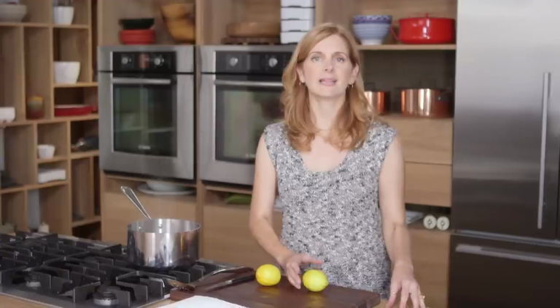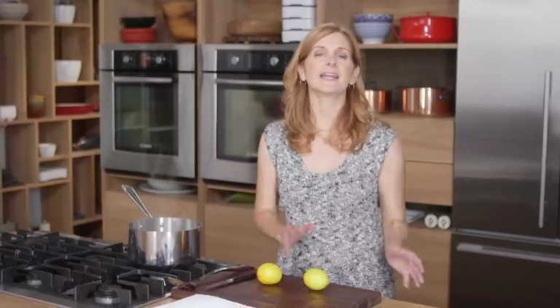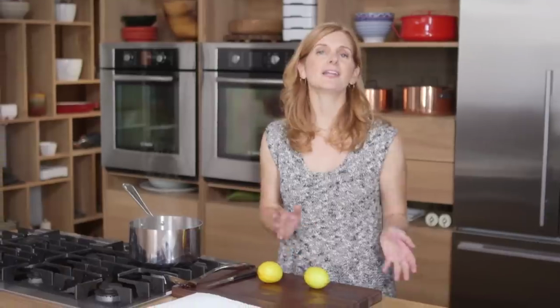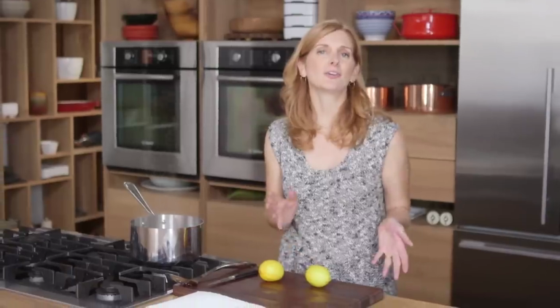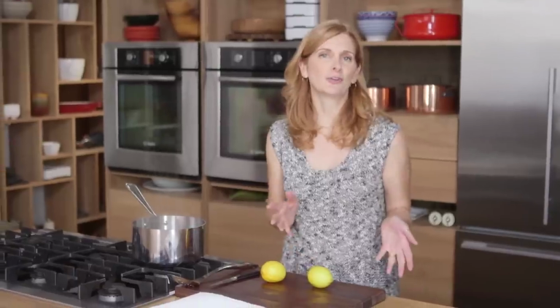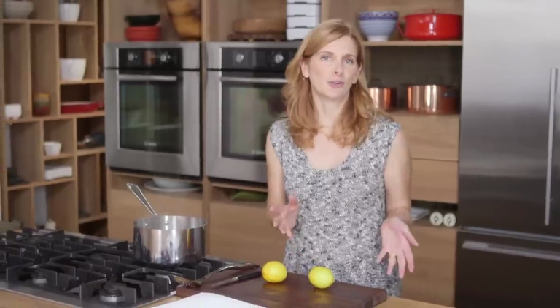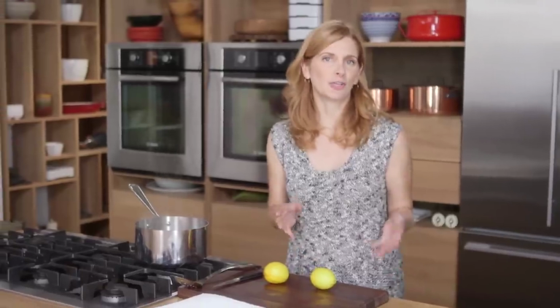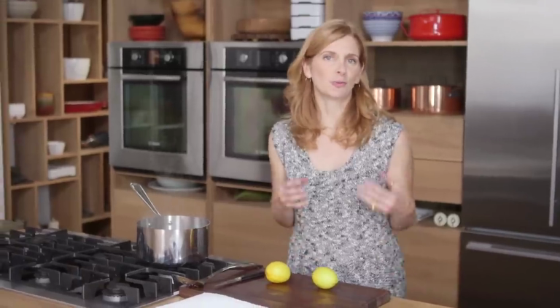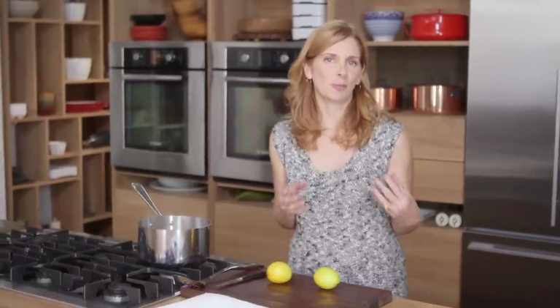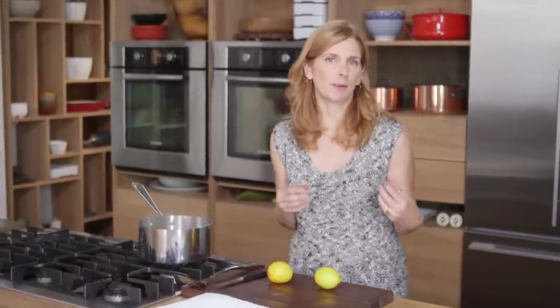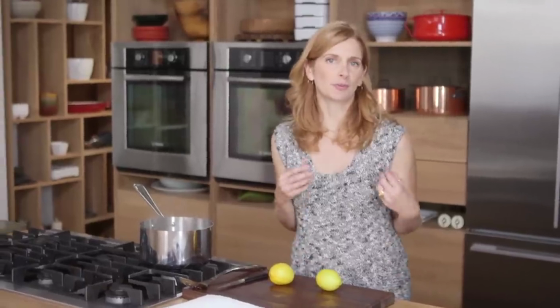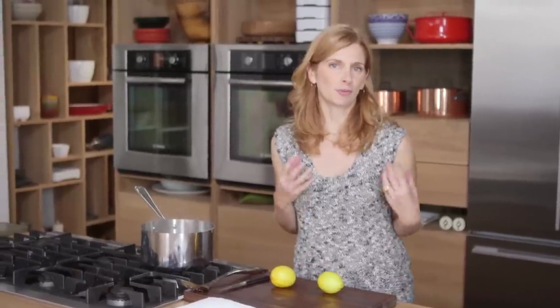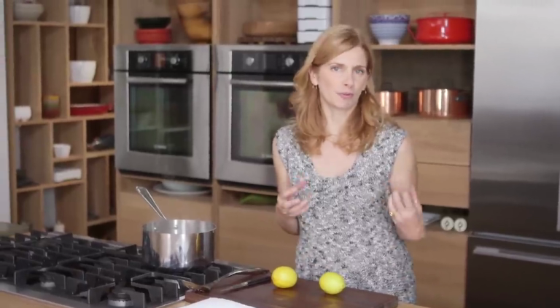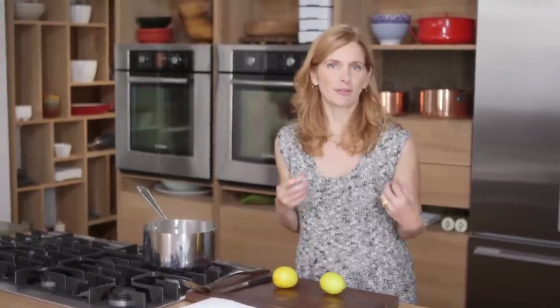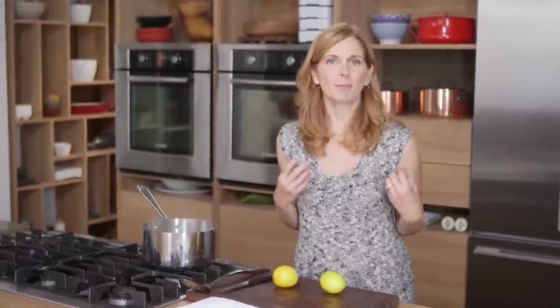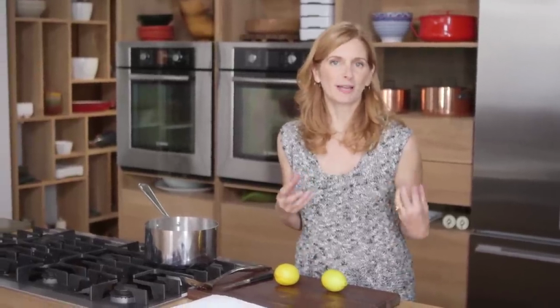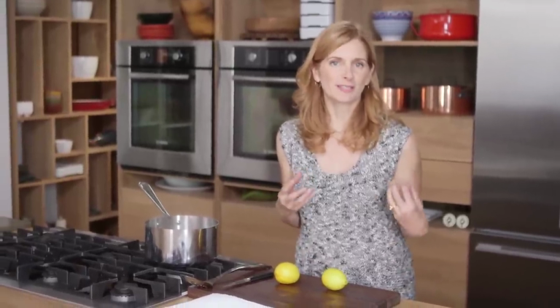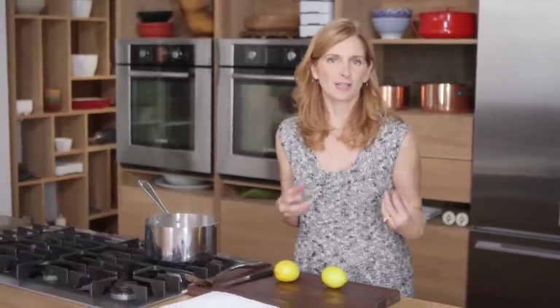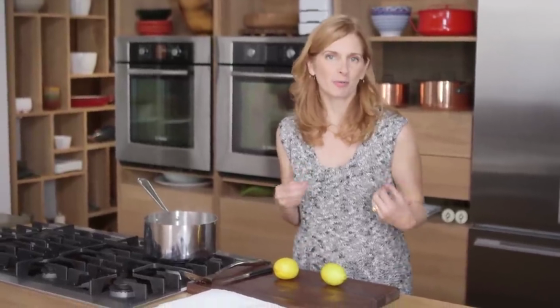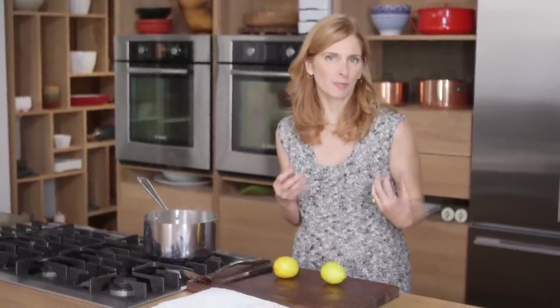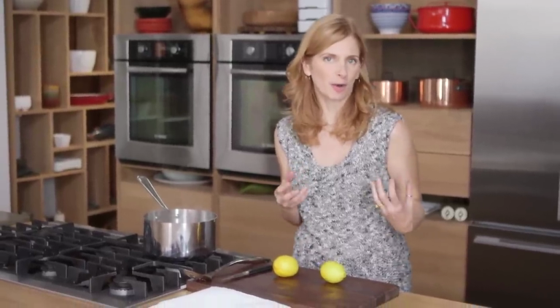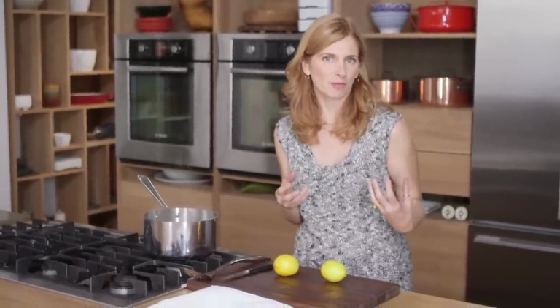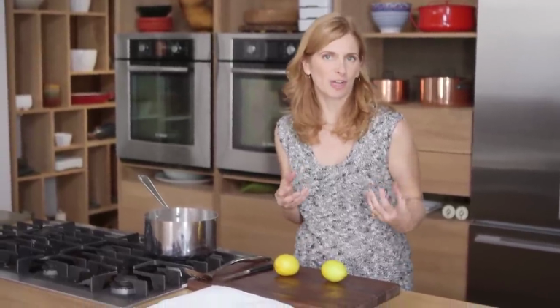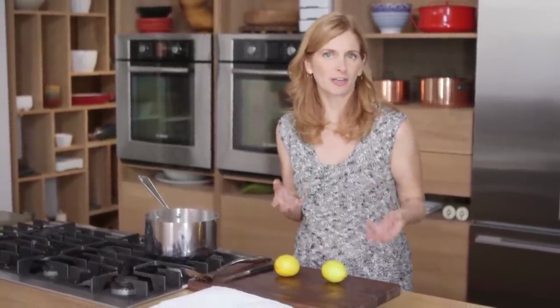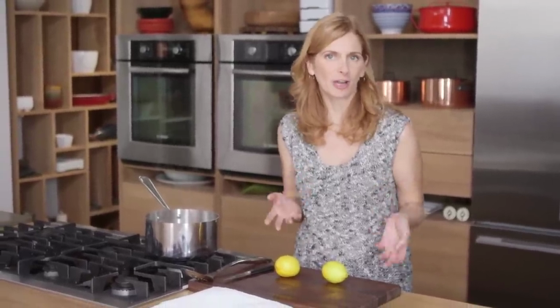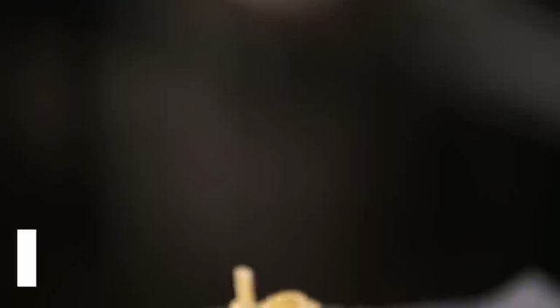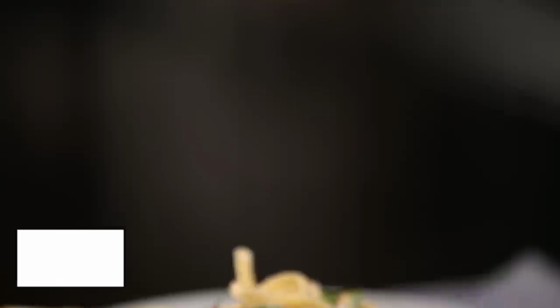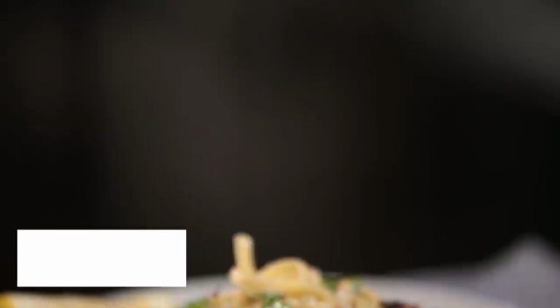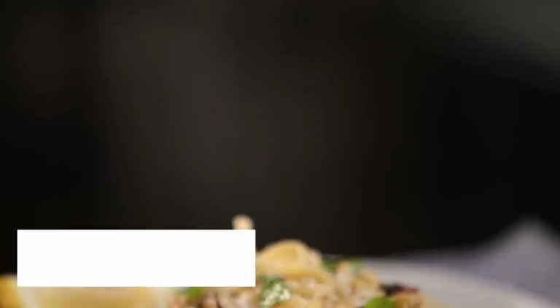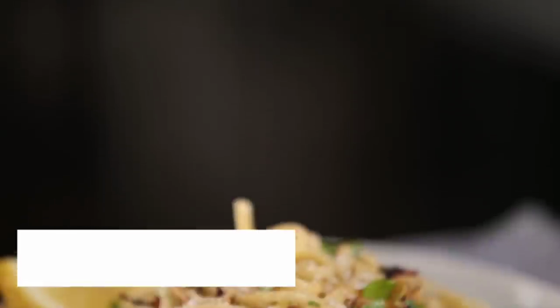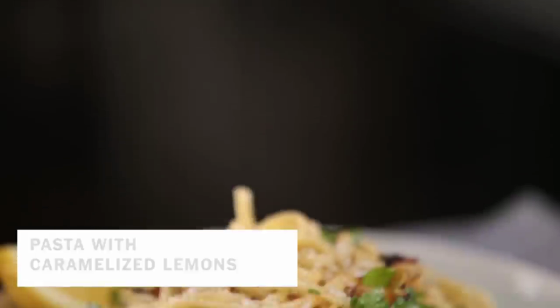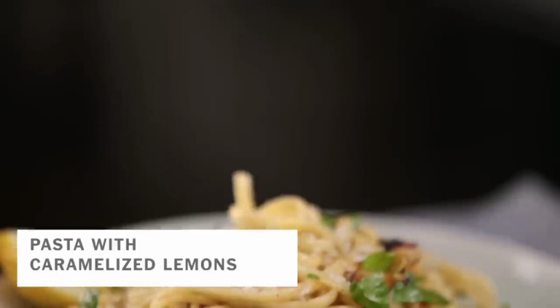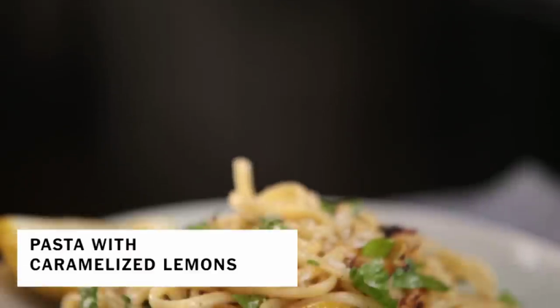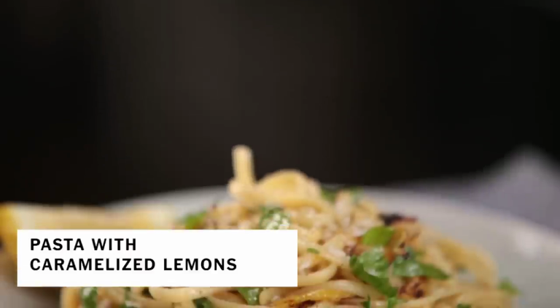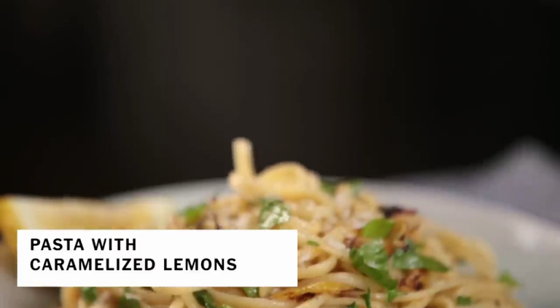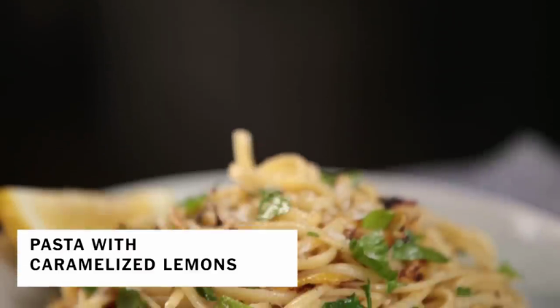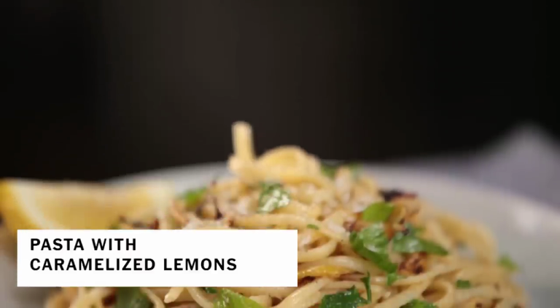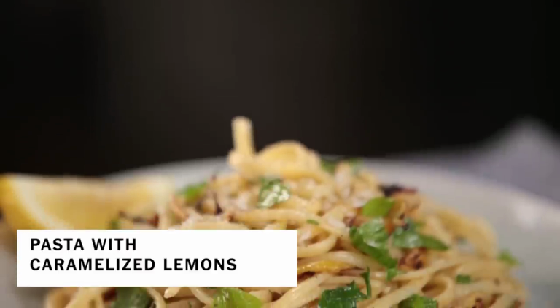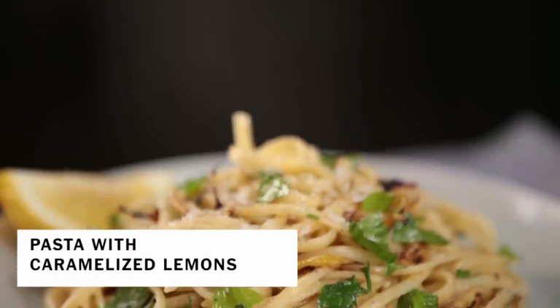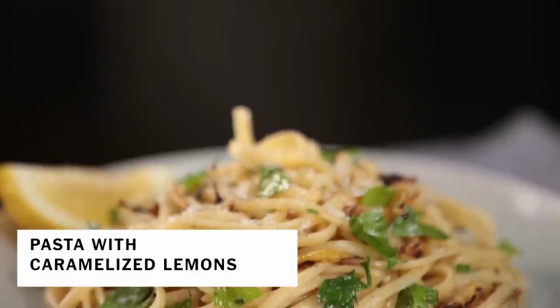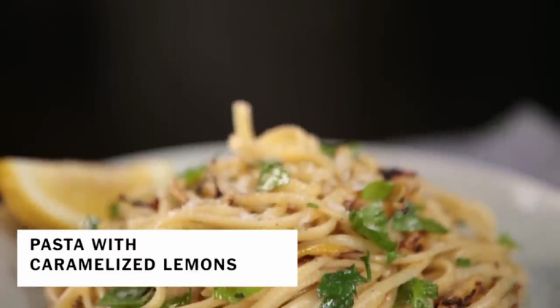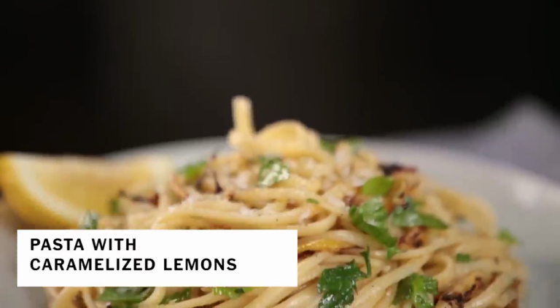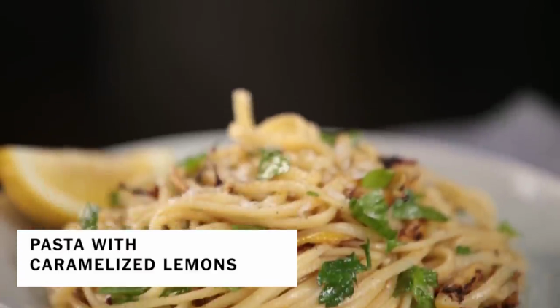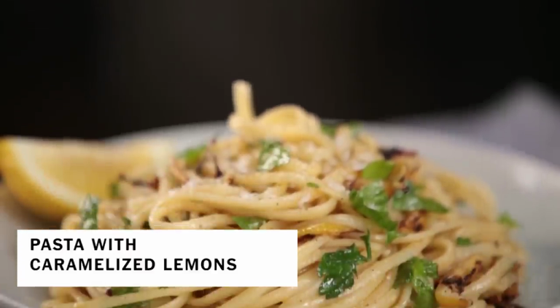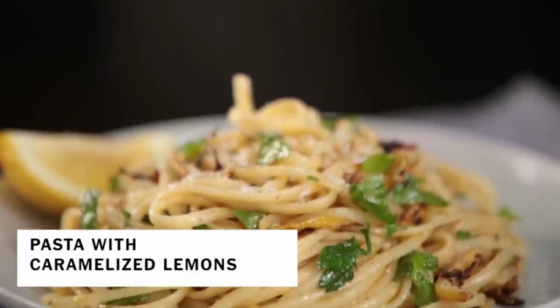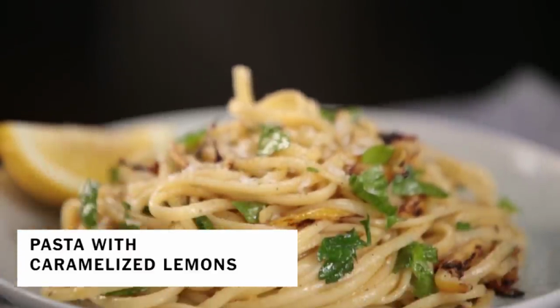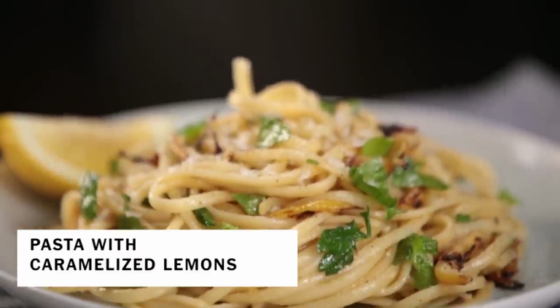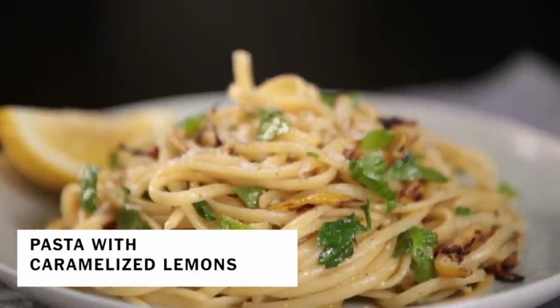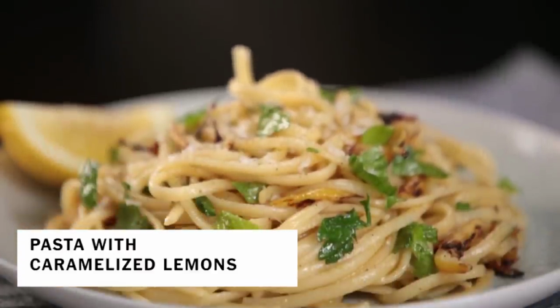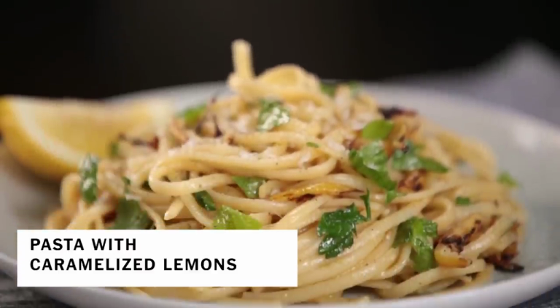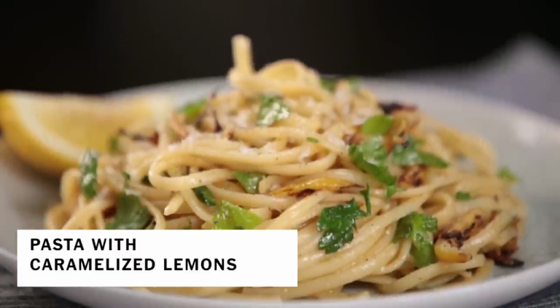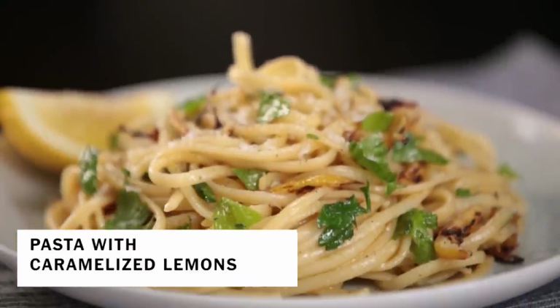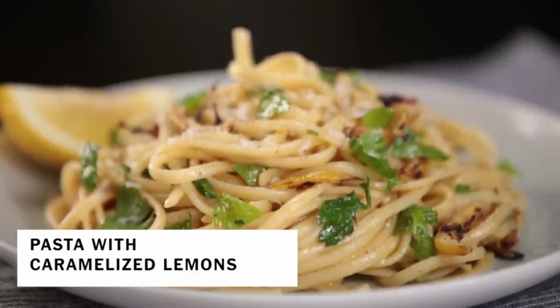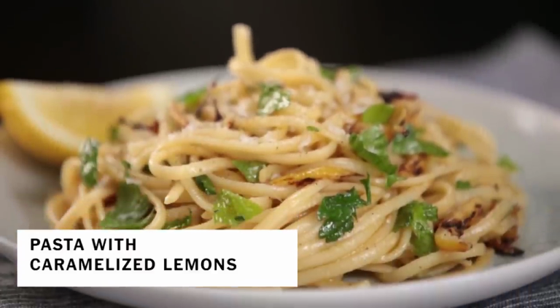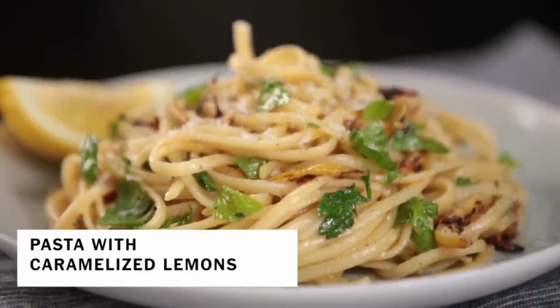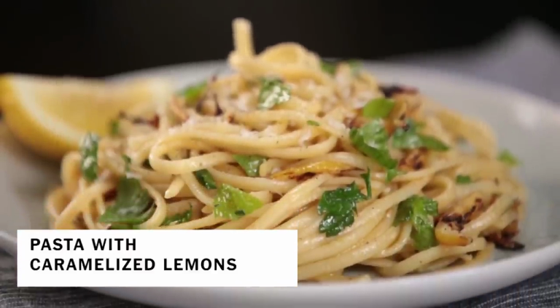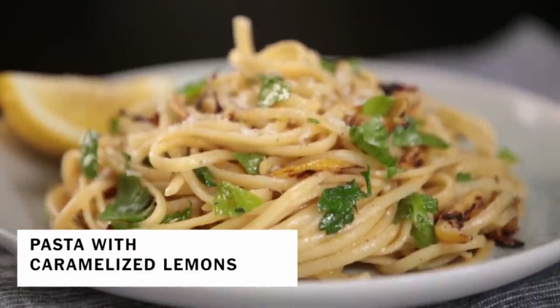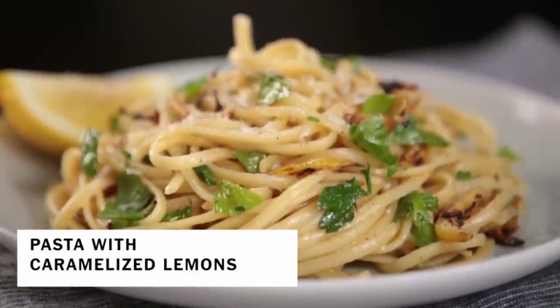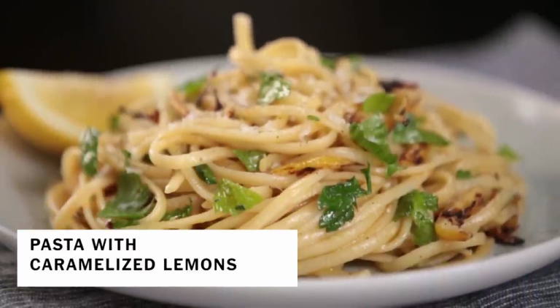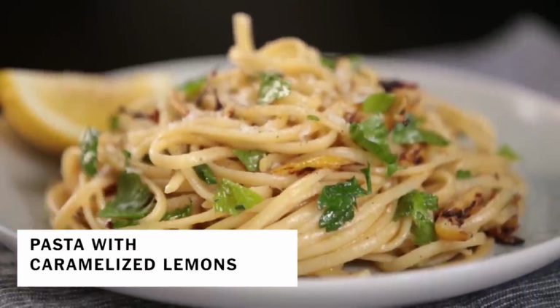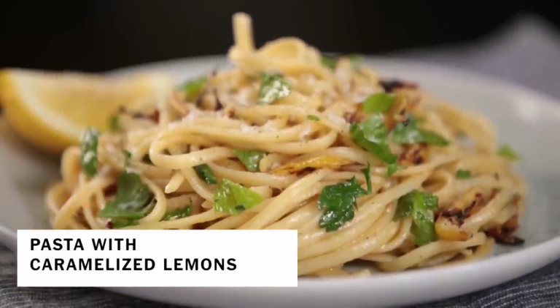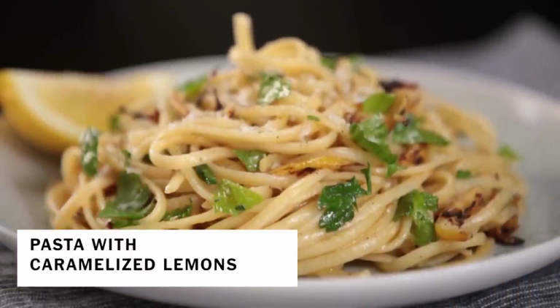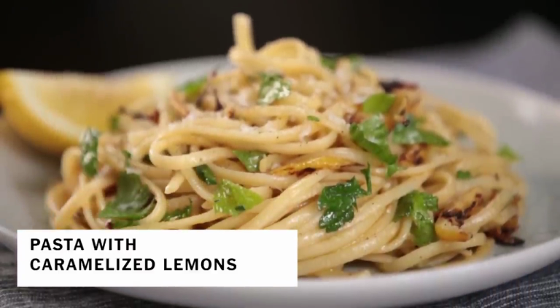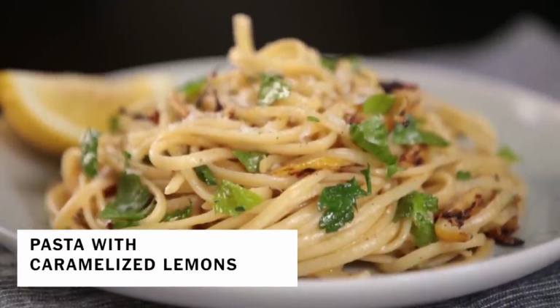Any good cook can whip up a terrific pasta with Parmesan and olive oil, but if you add caramelized lemon, it just ups the game and makes it so much more flavorful.